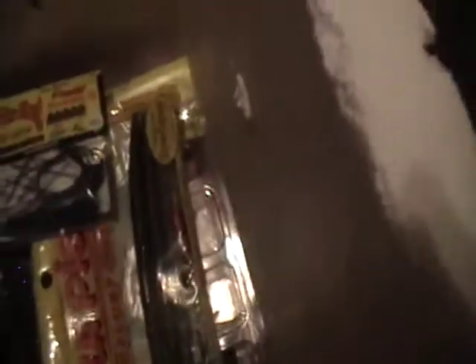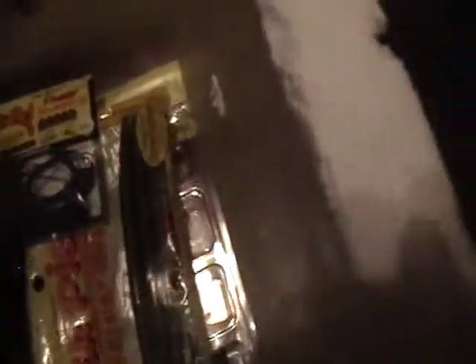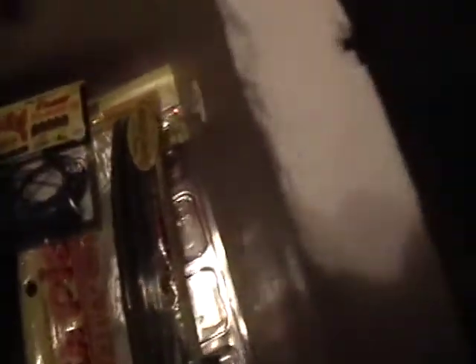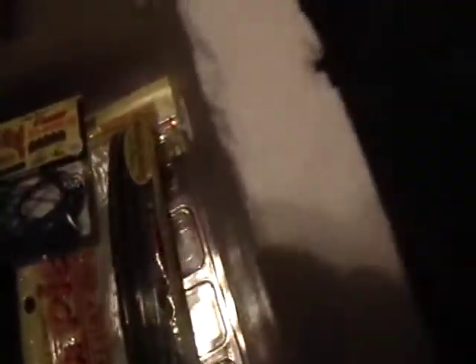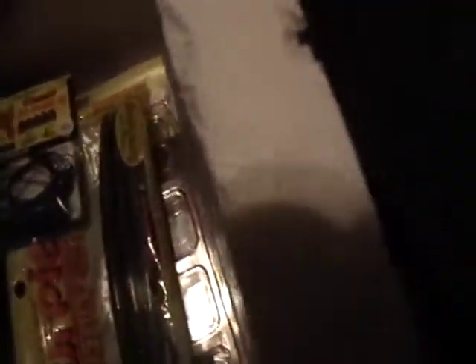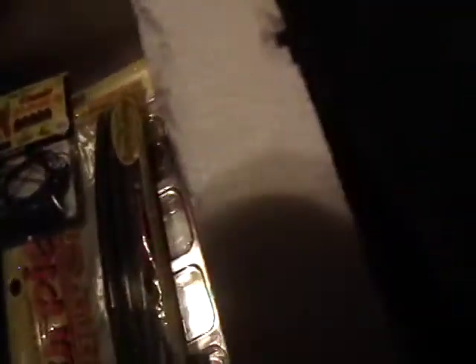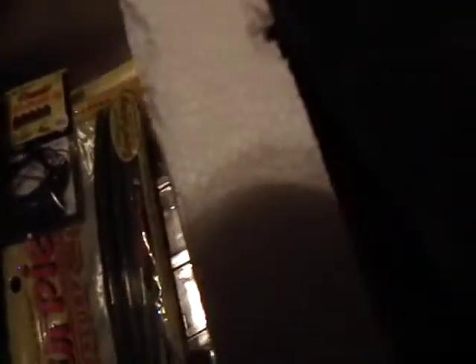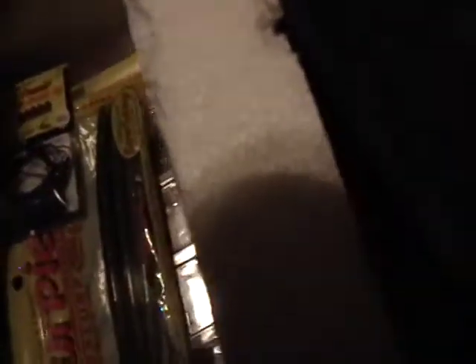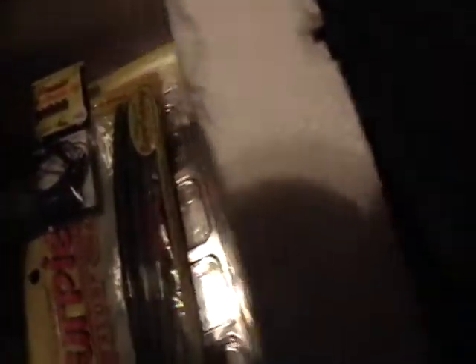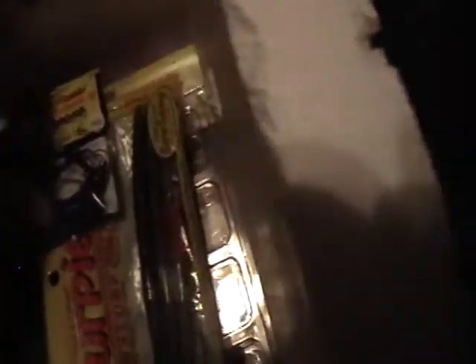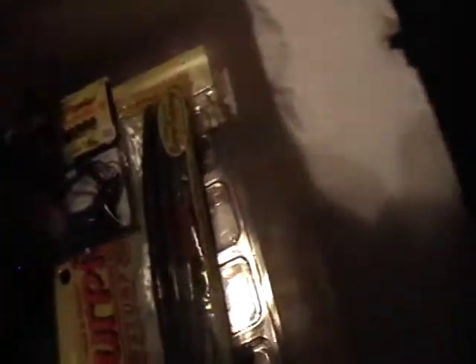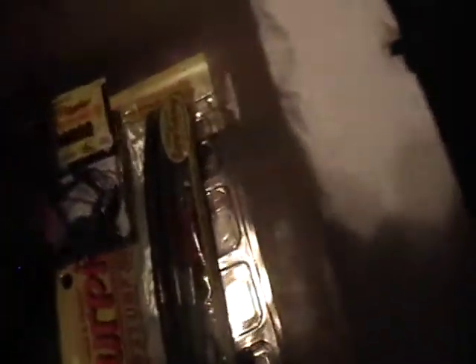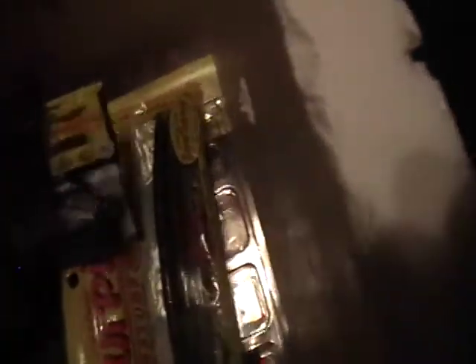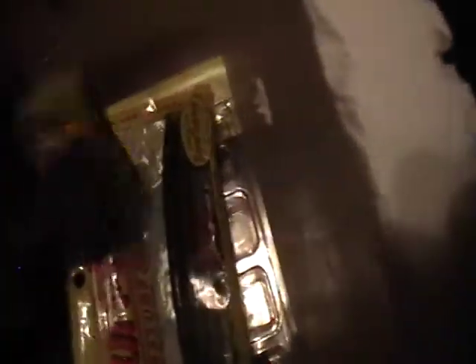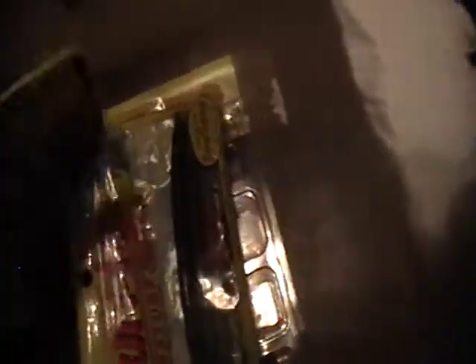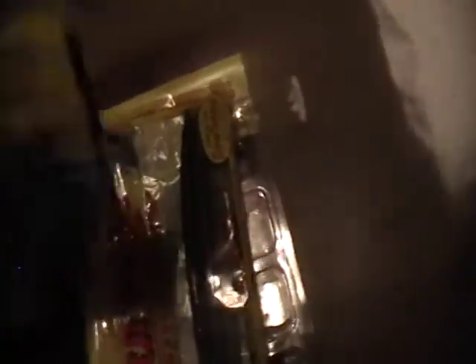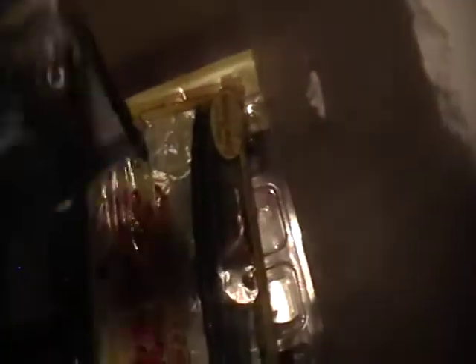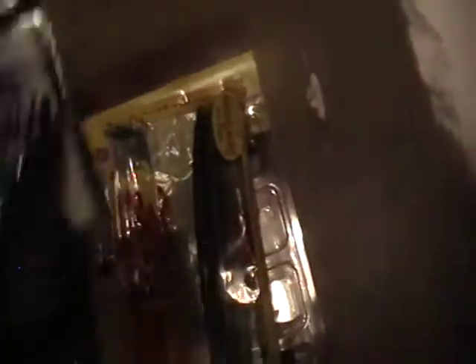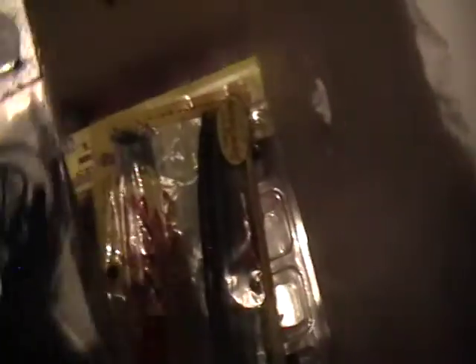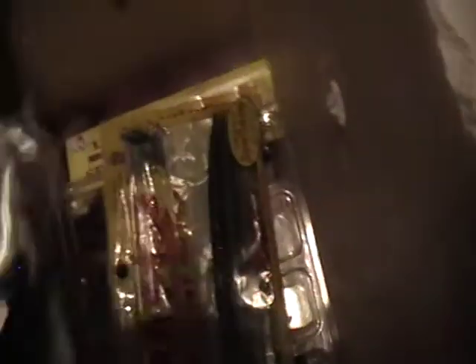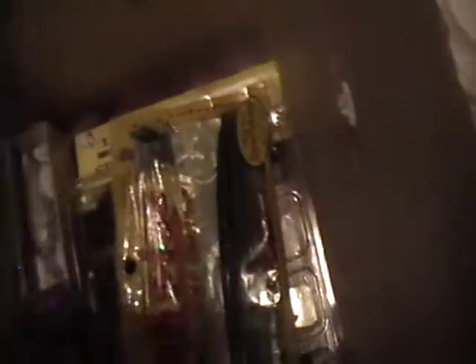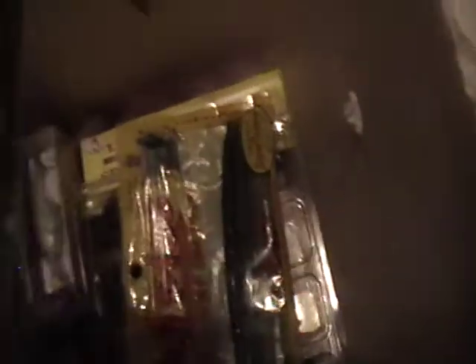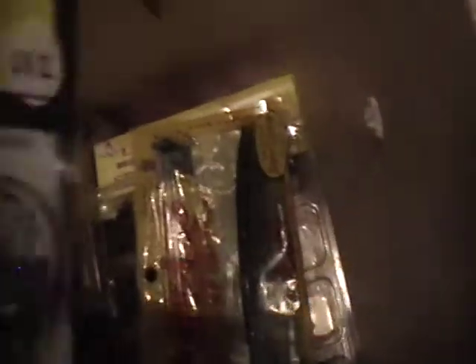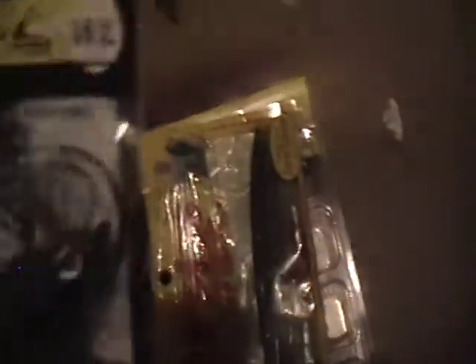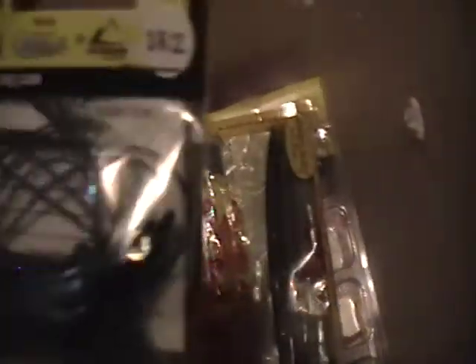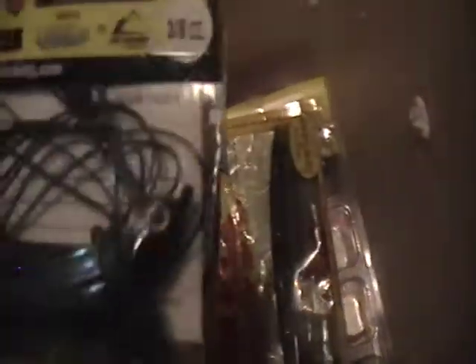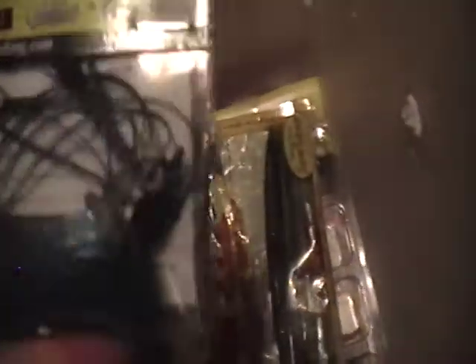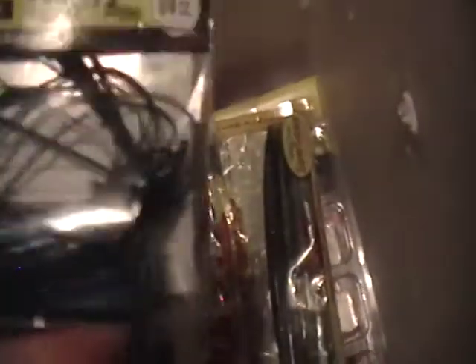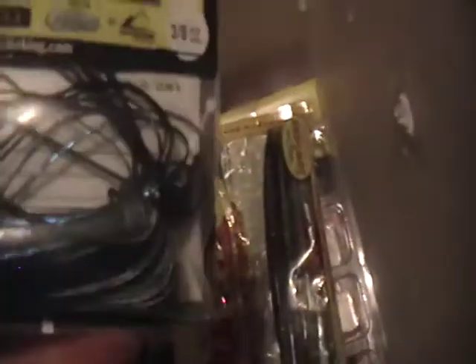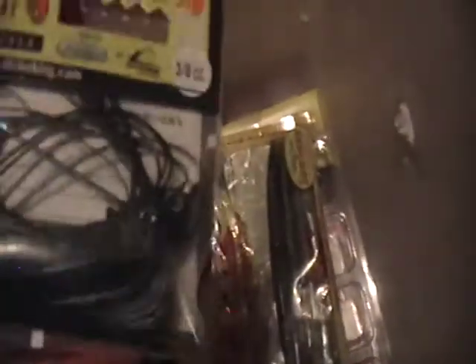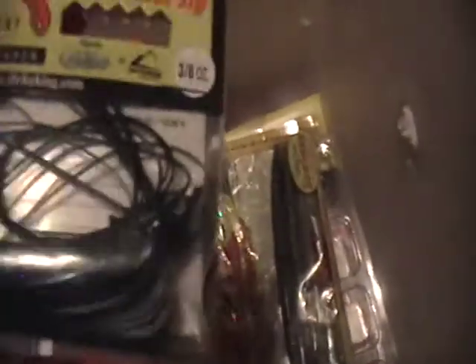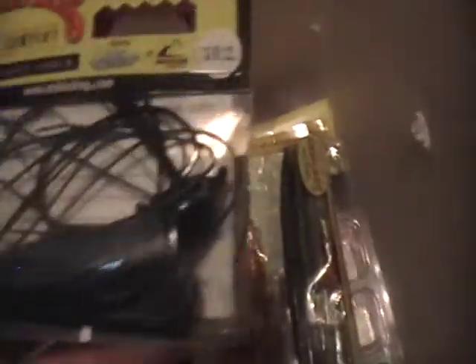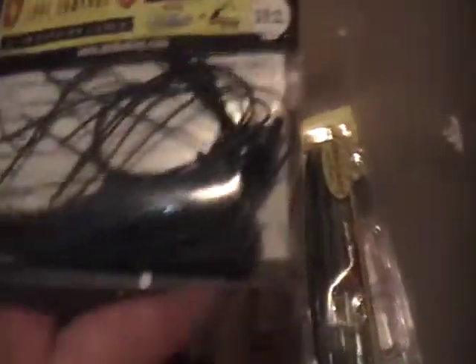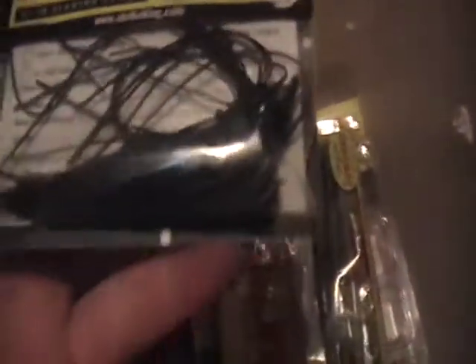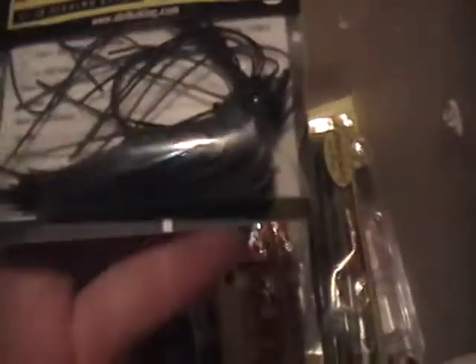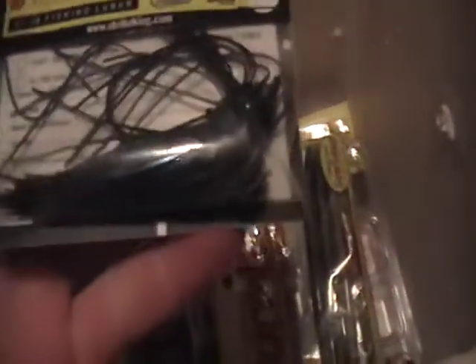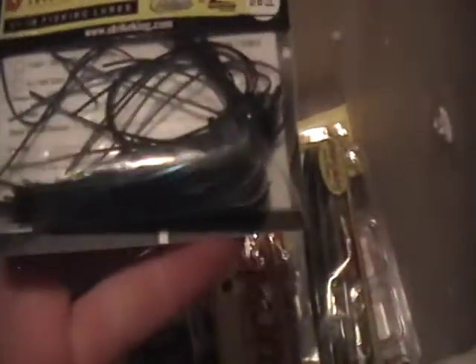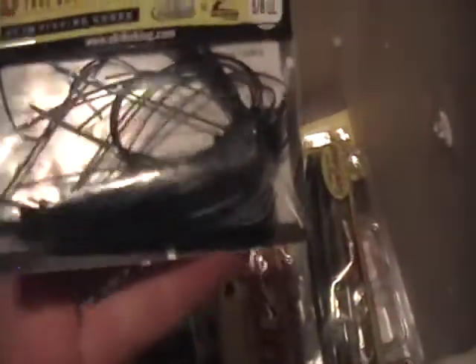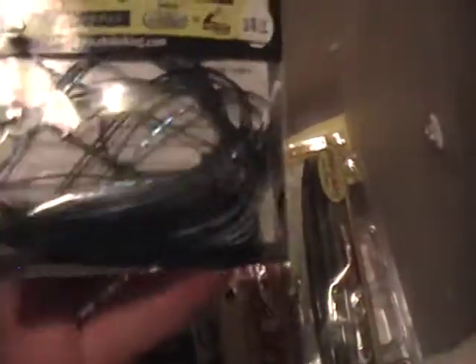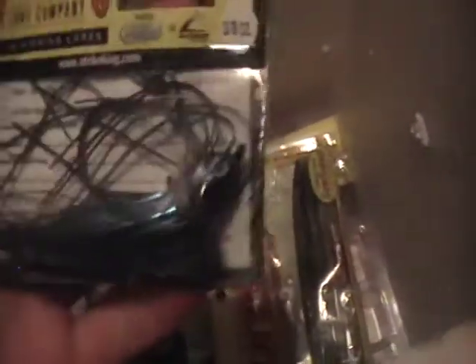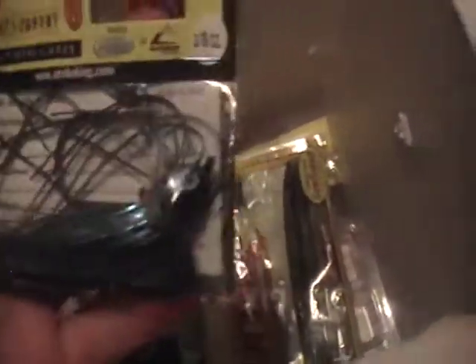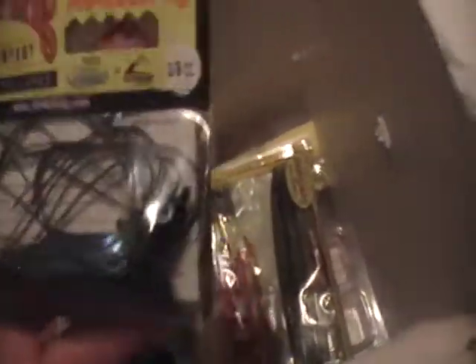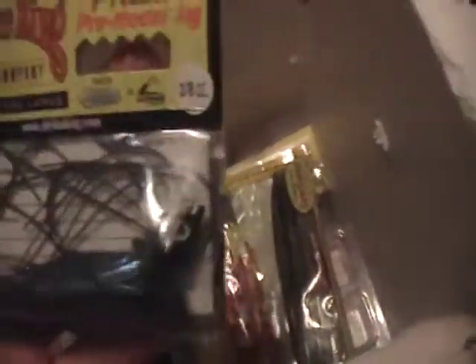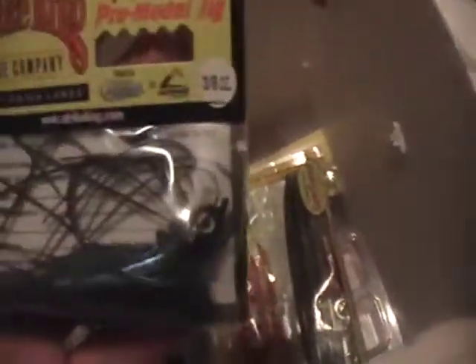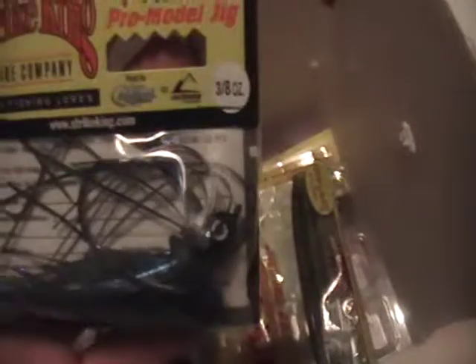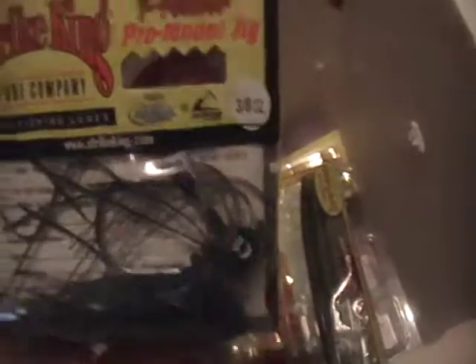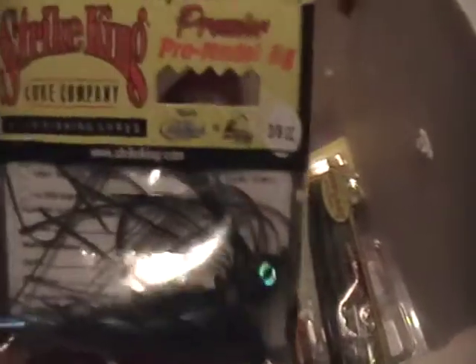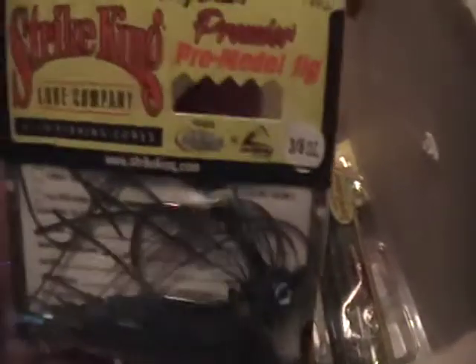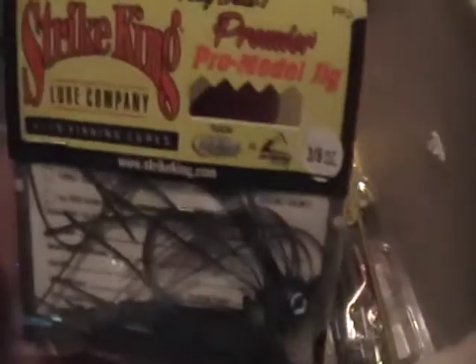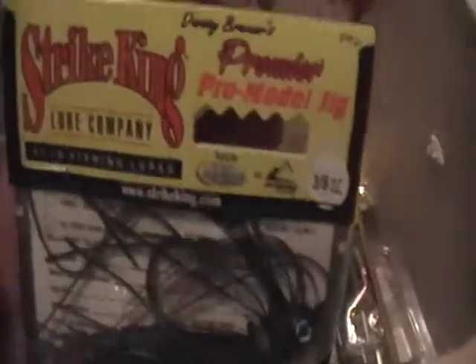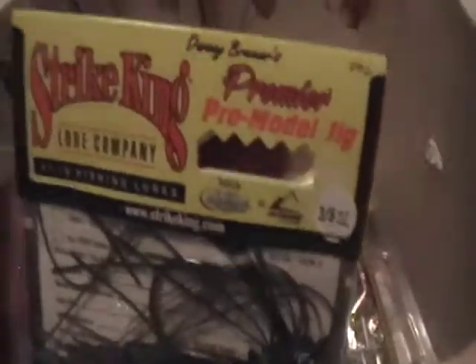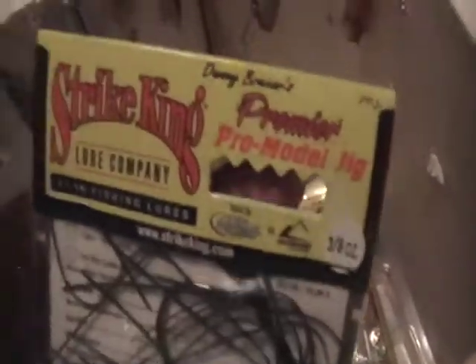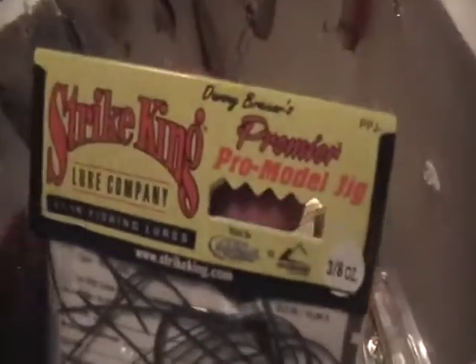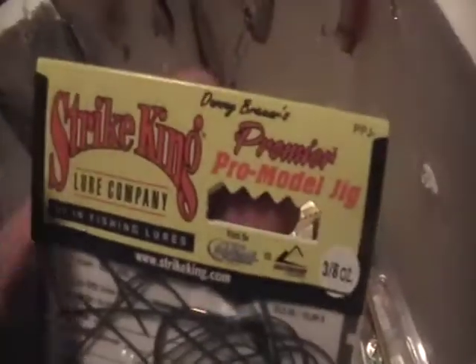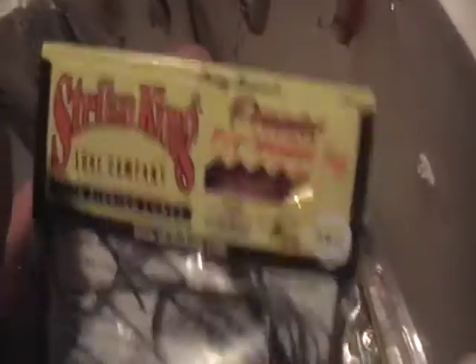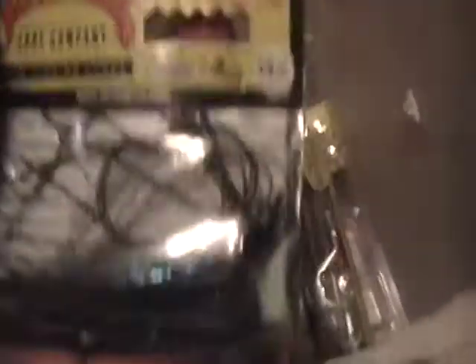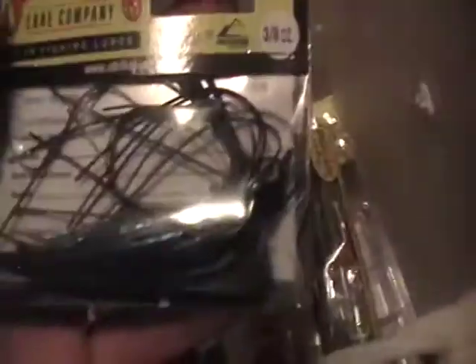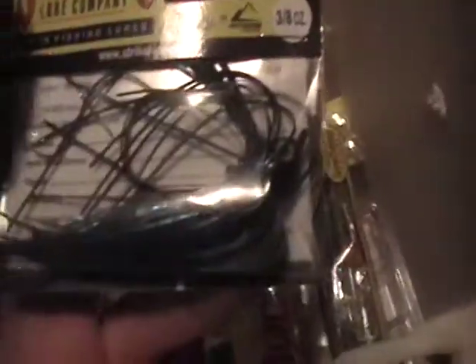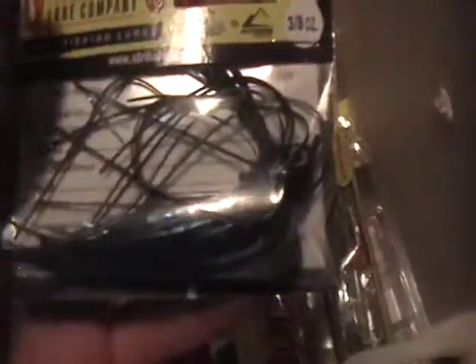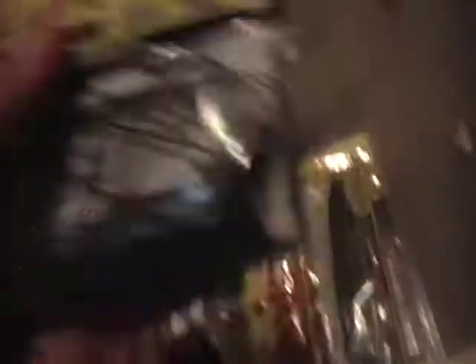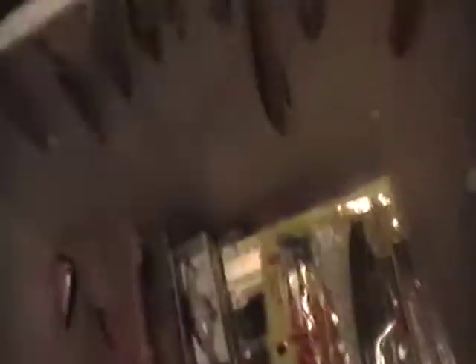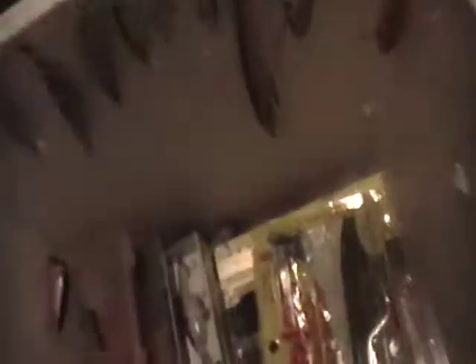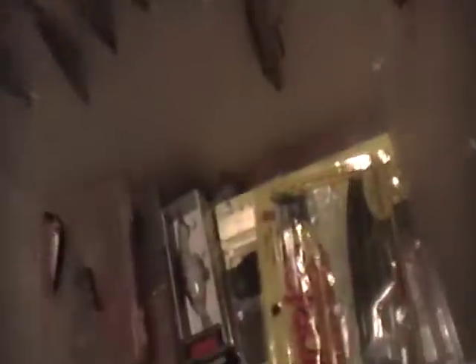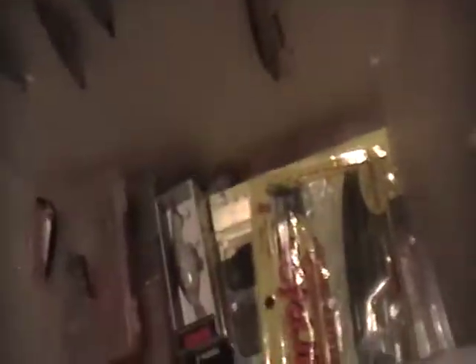Down here I have a Strike King, 3/8 ounce jig. Works pretty good.